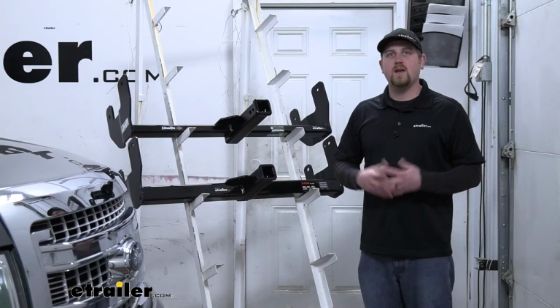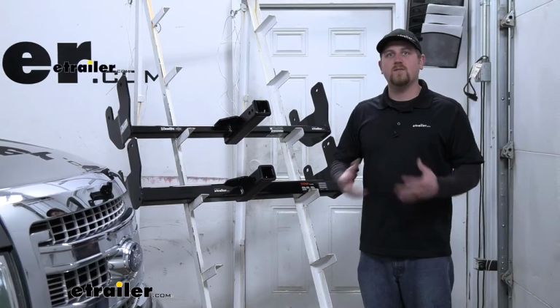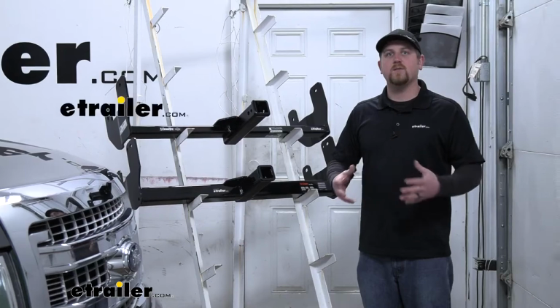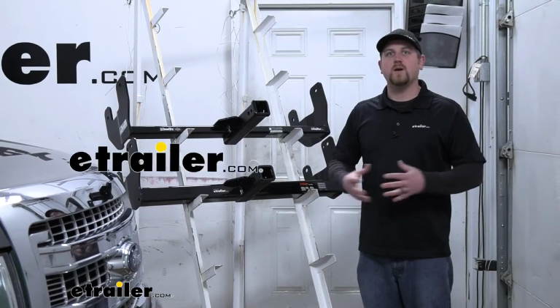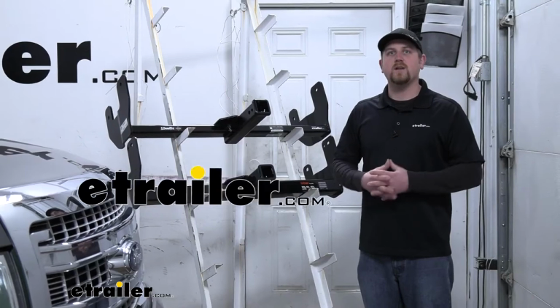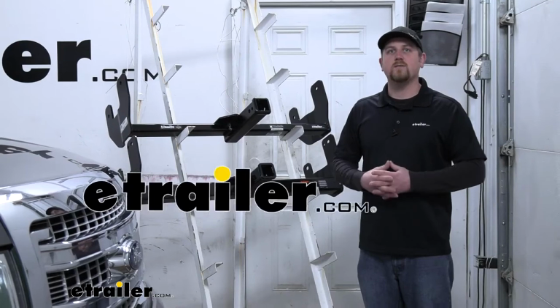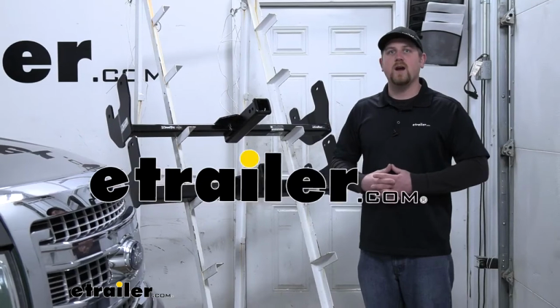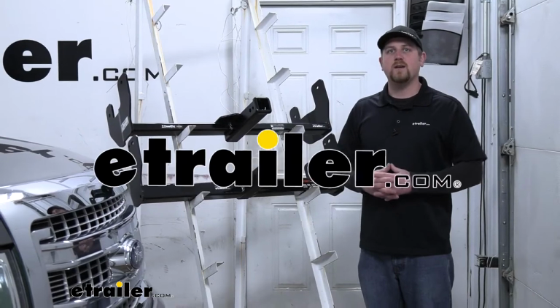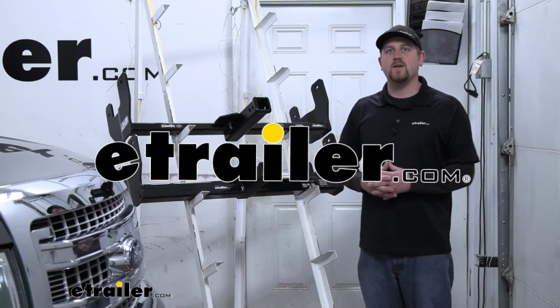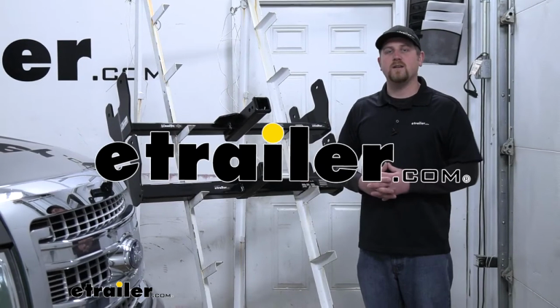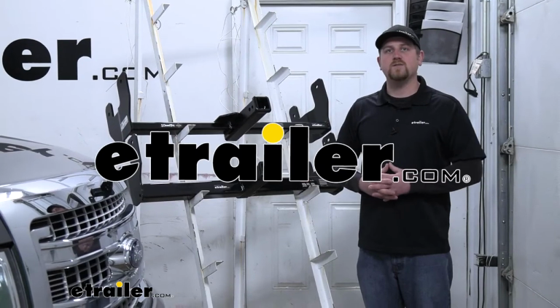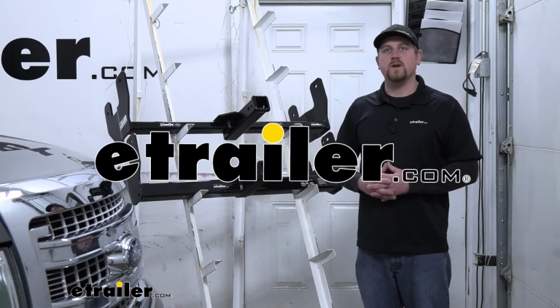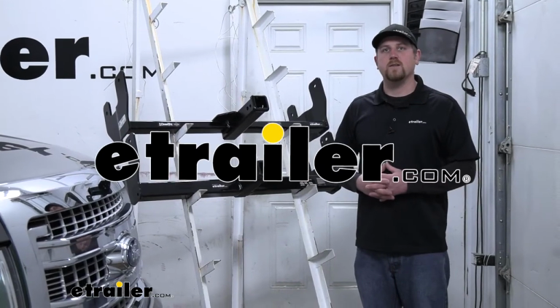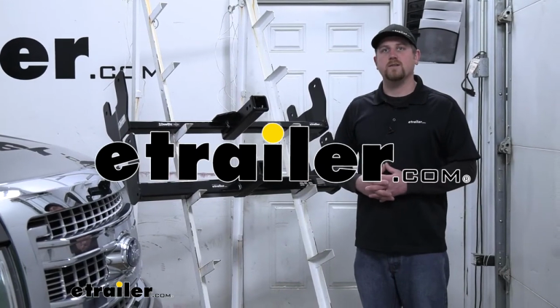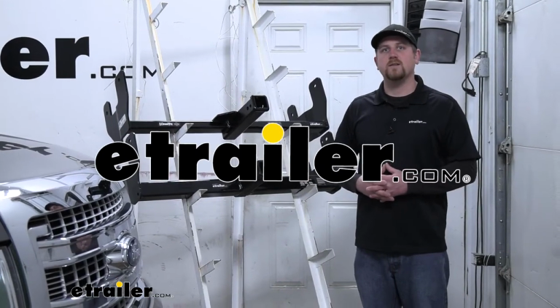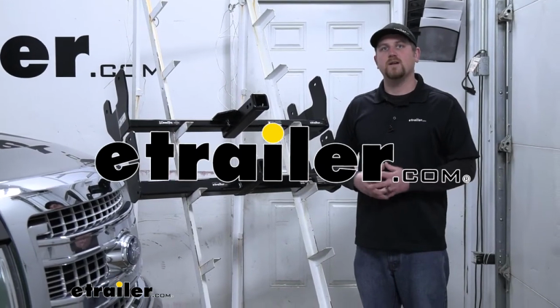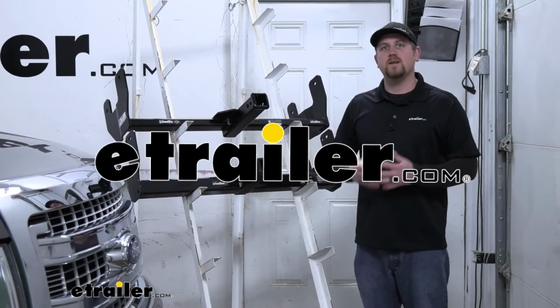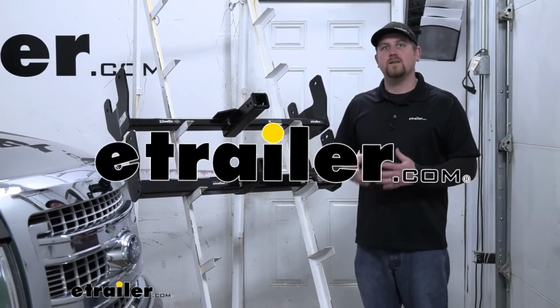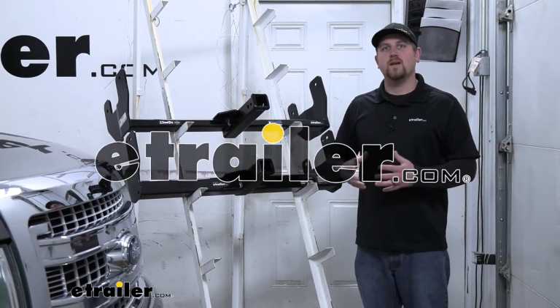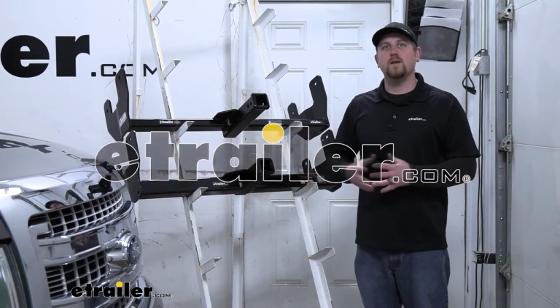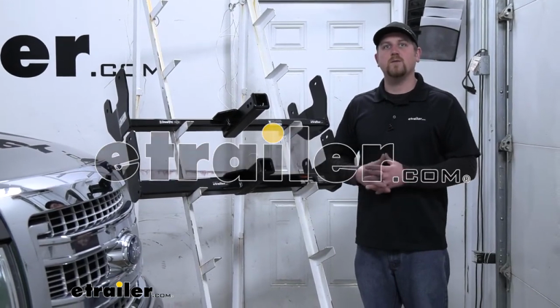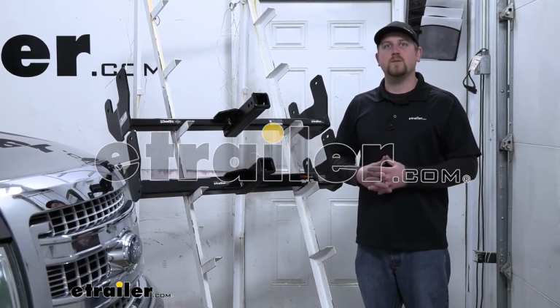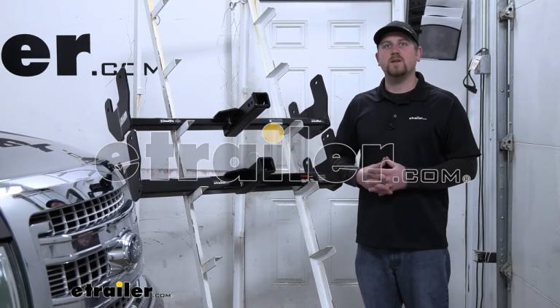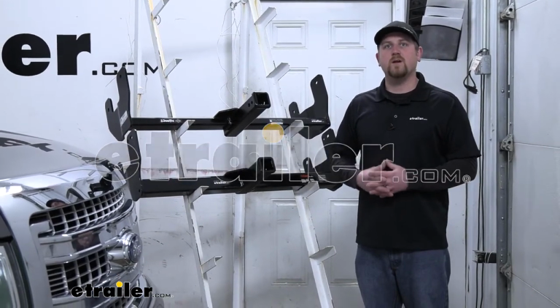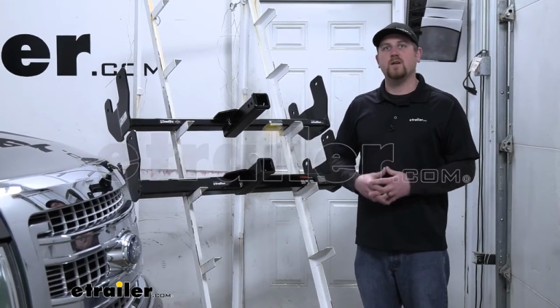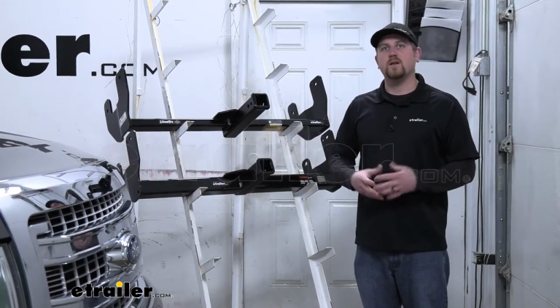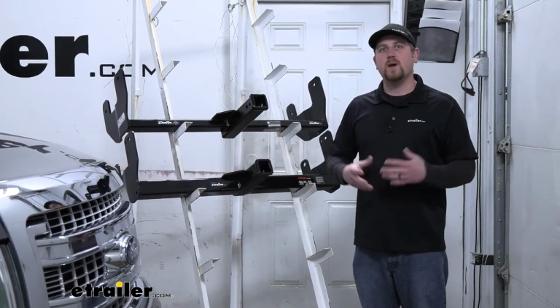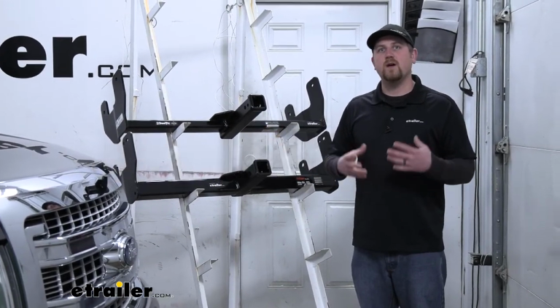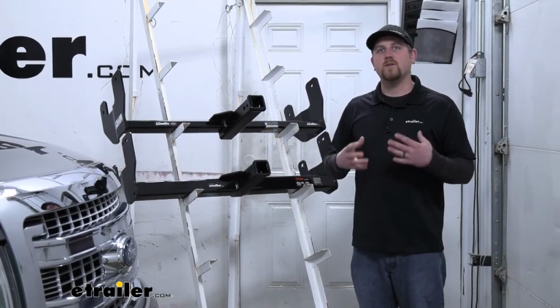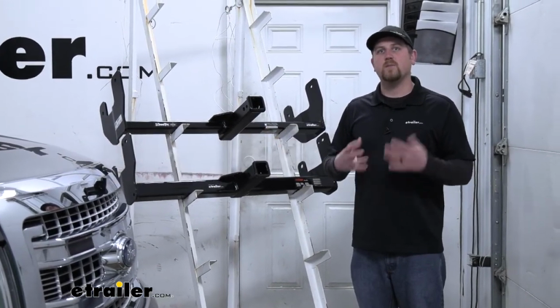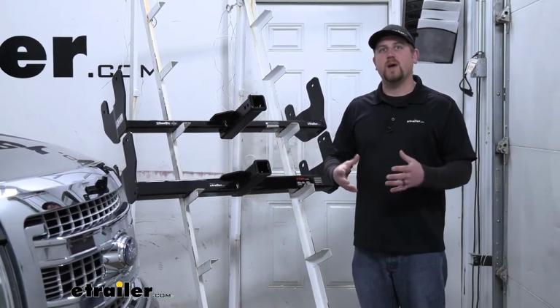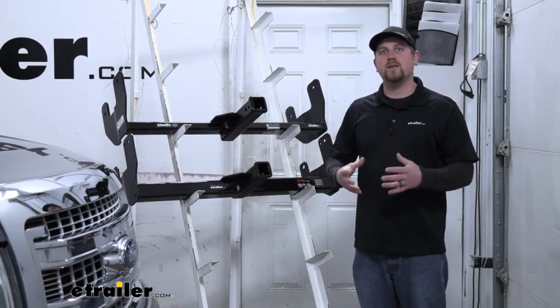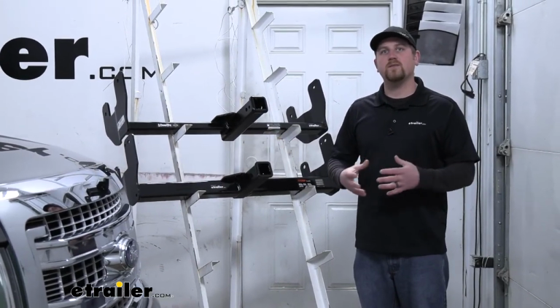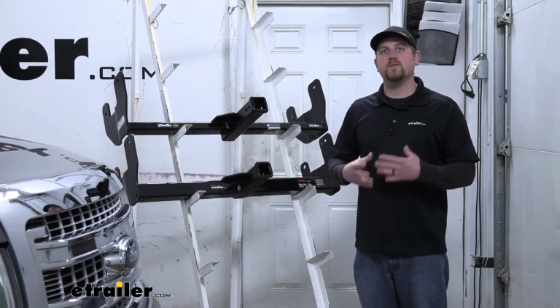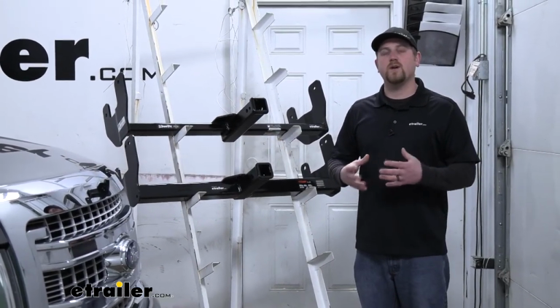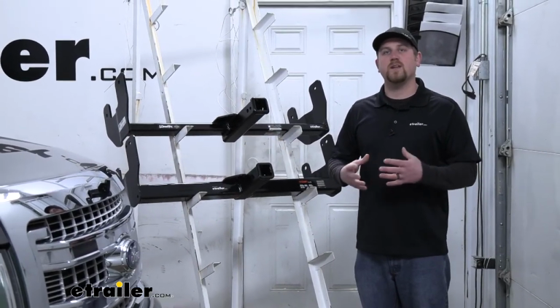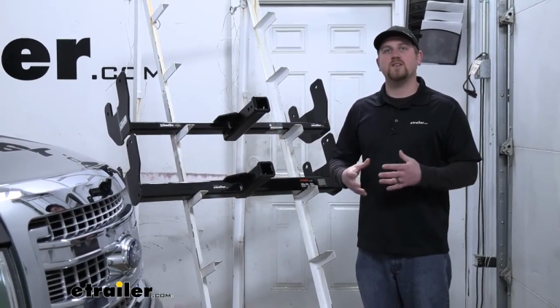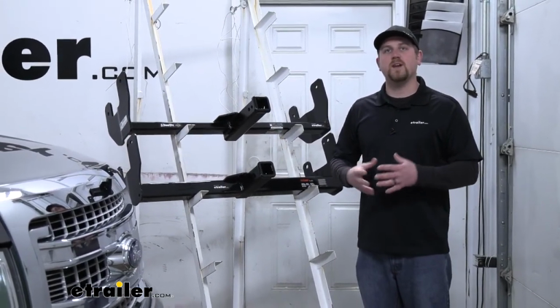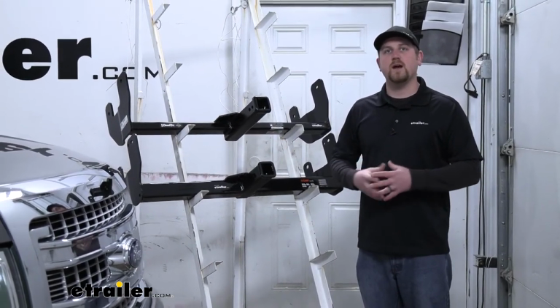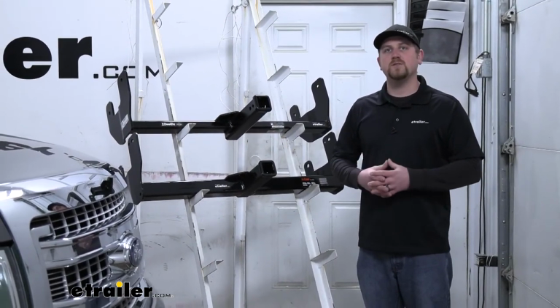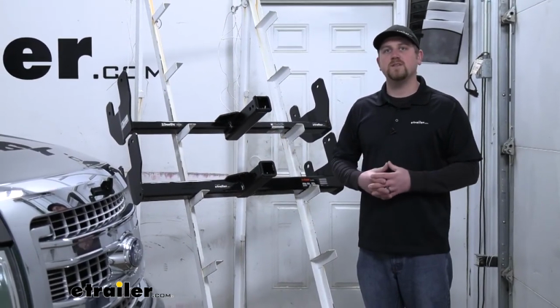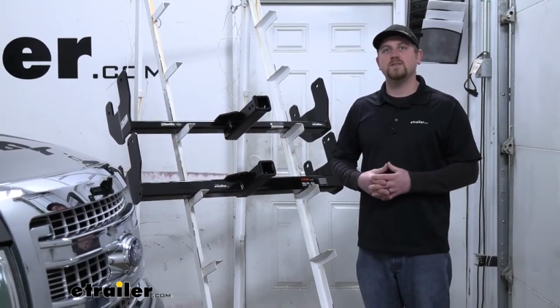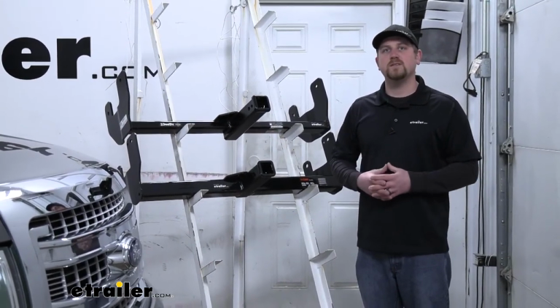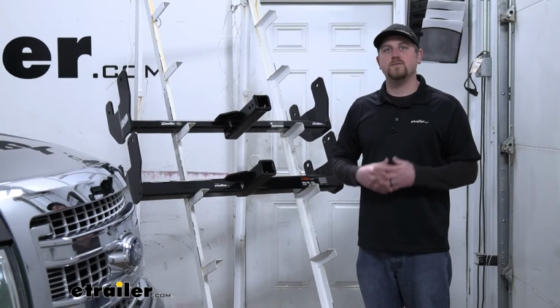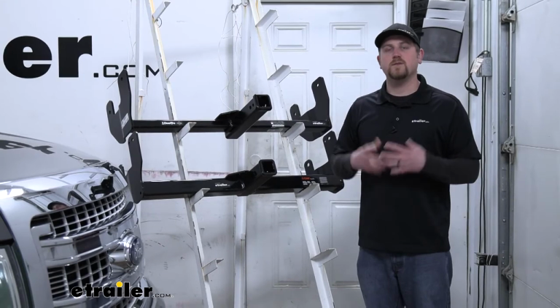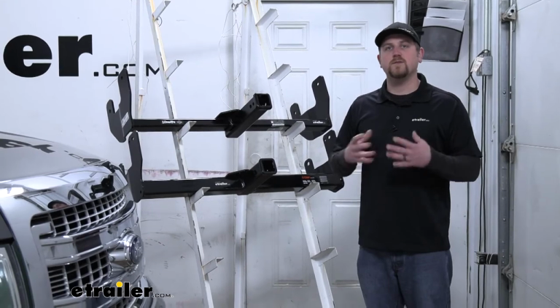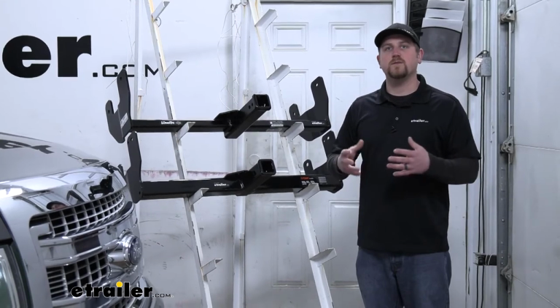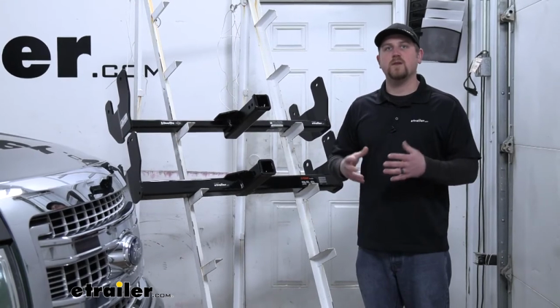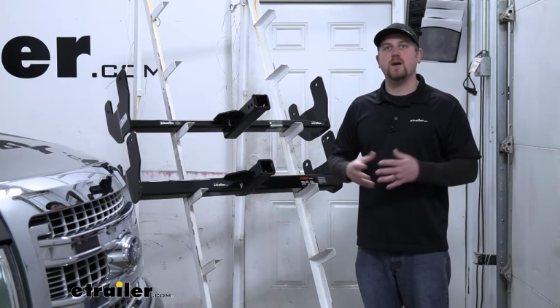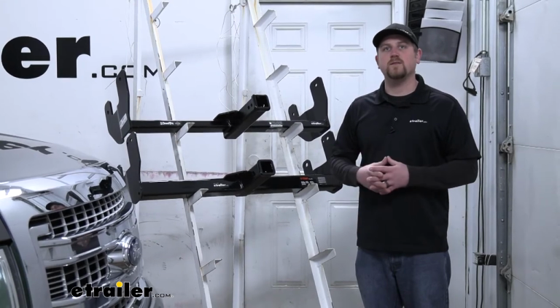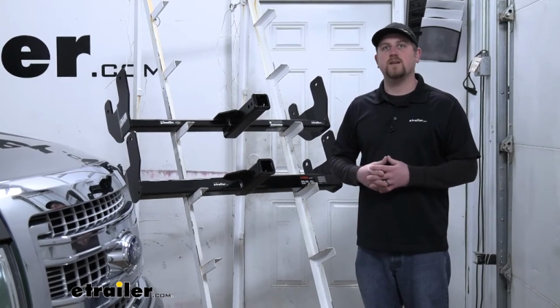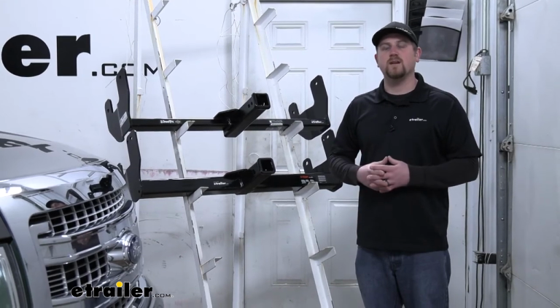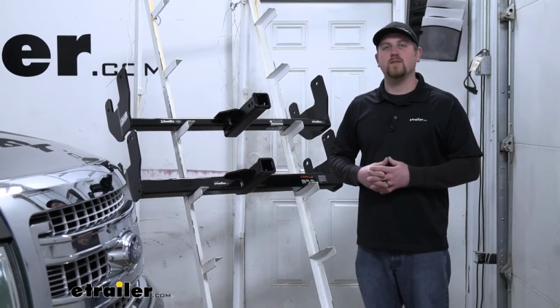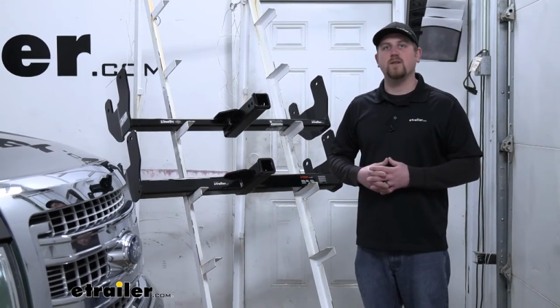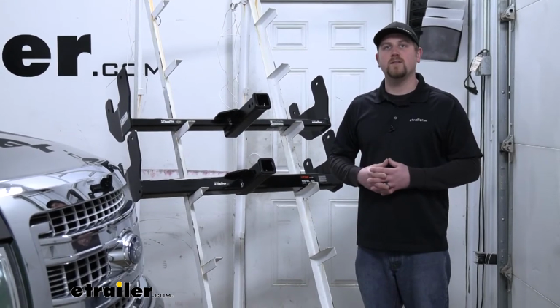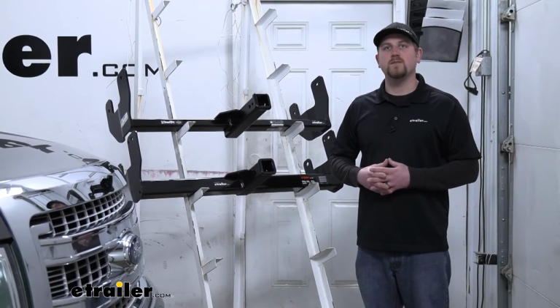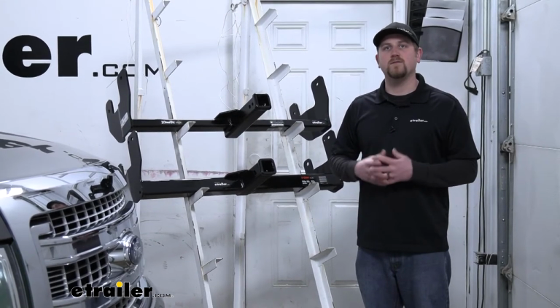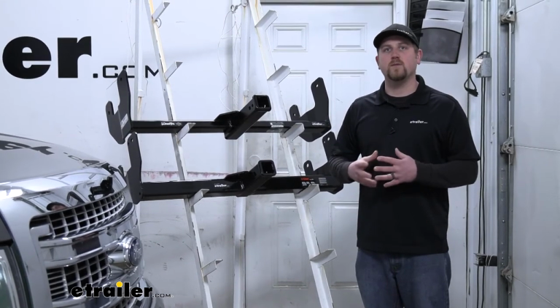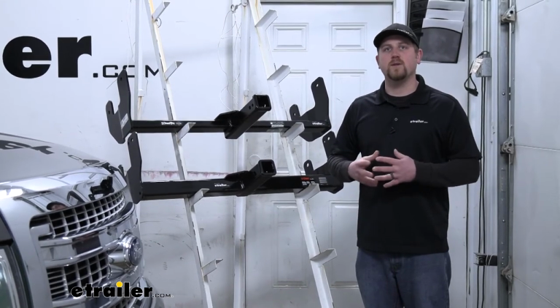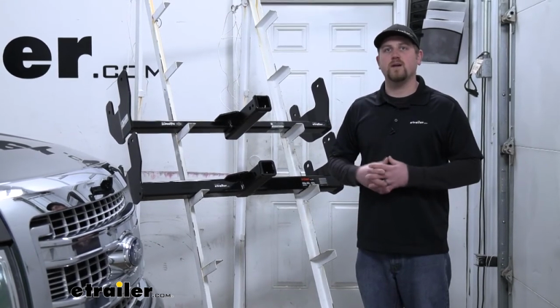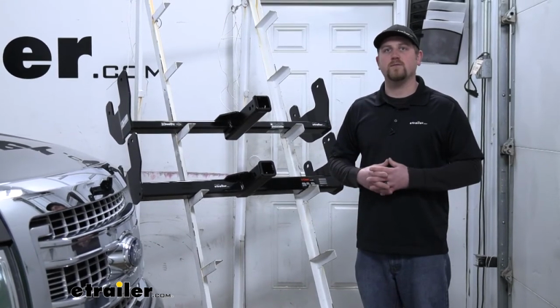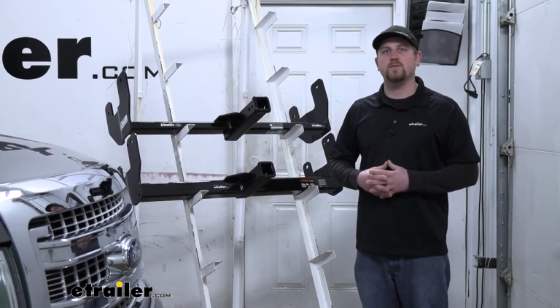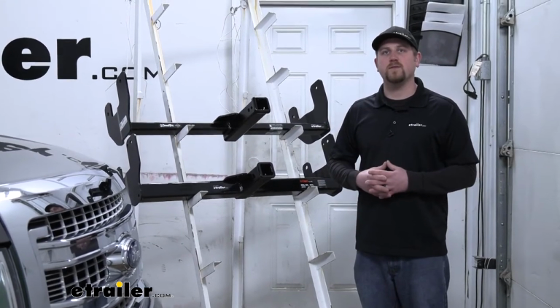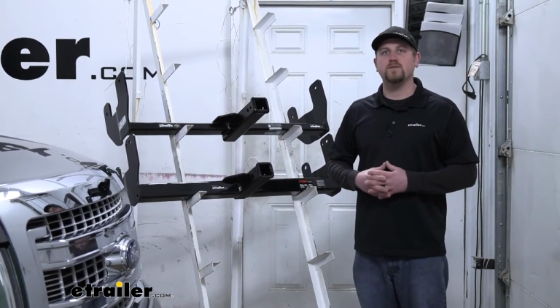Hey everybody, Ryan here at E-Trailer. Today we're going to be talking about your best front hitch options for your 2011 Ford F-150.